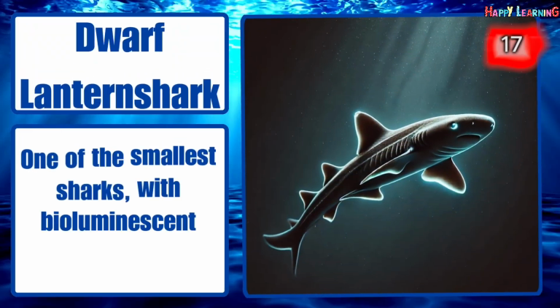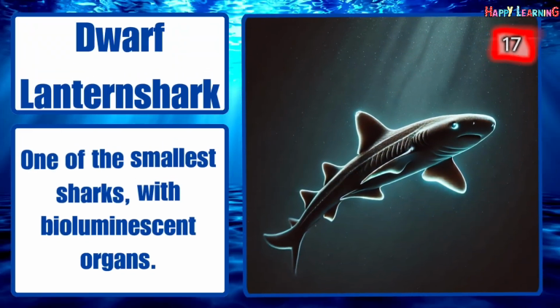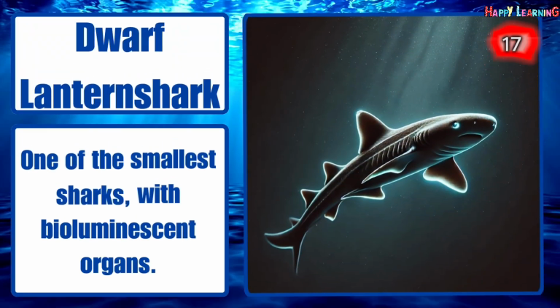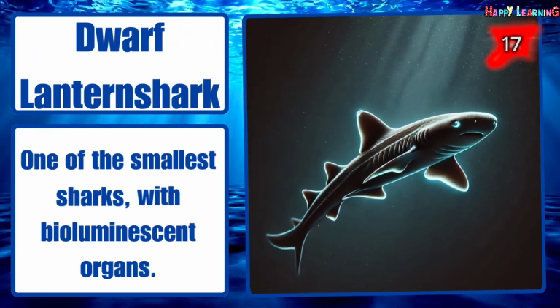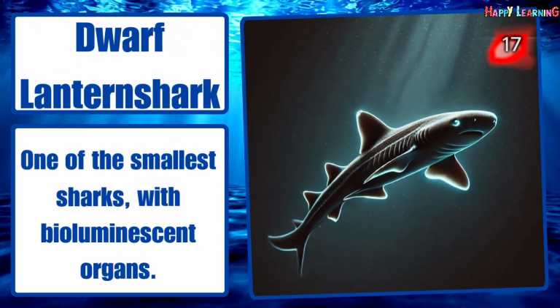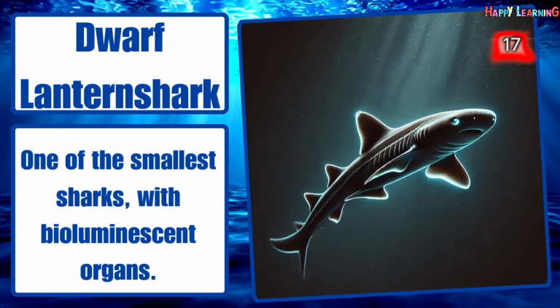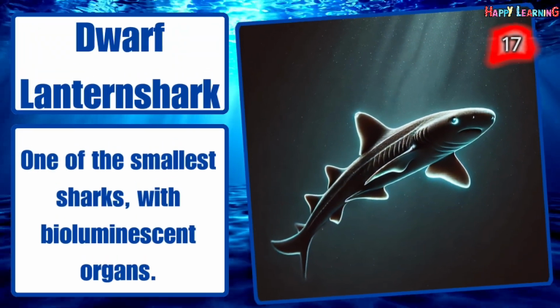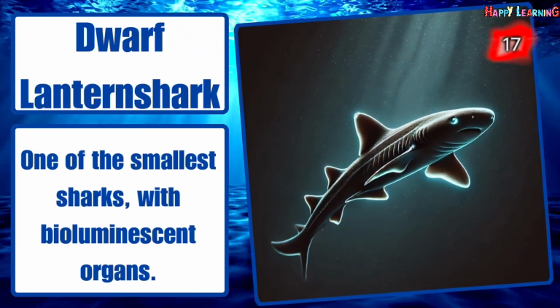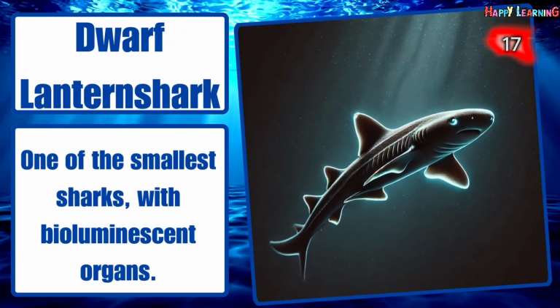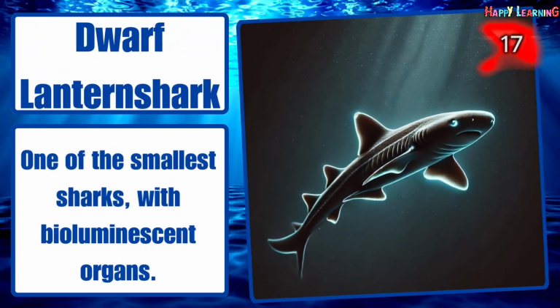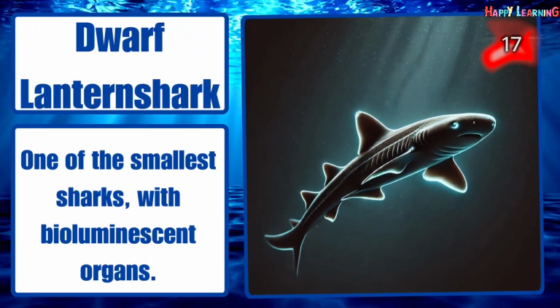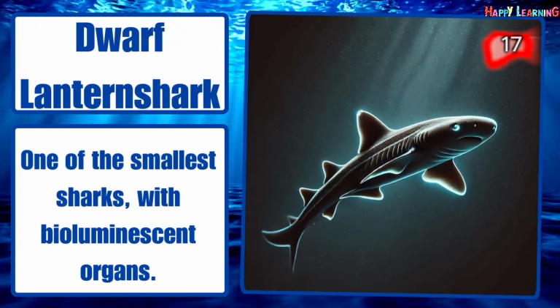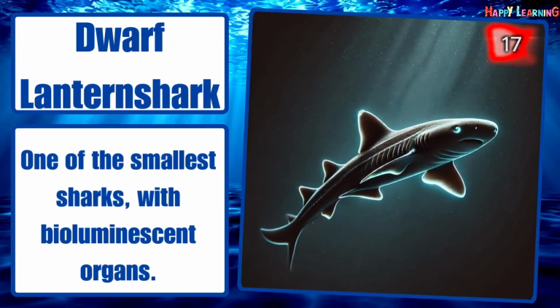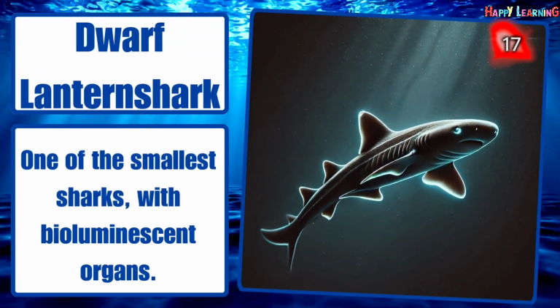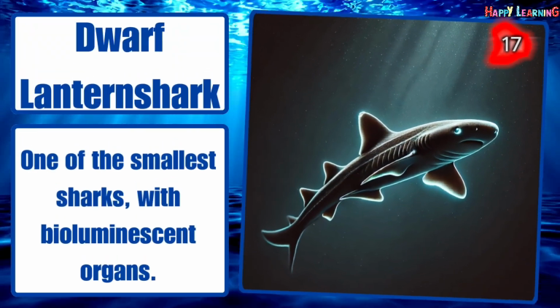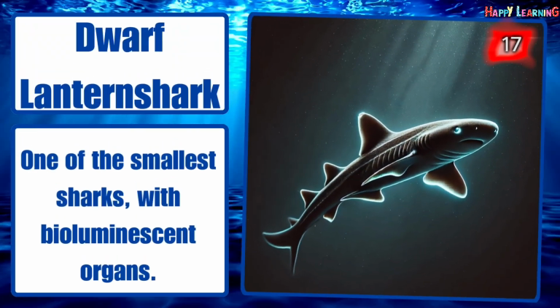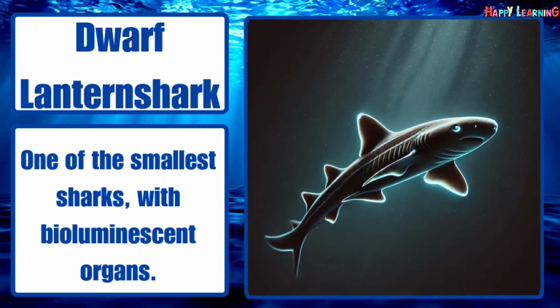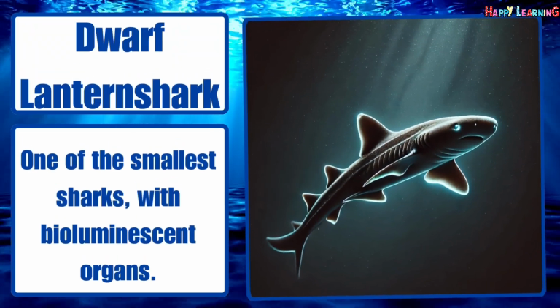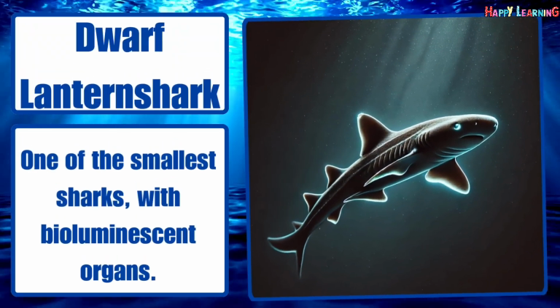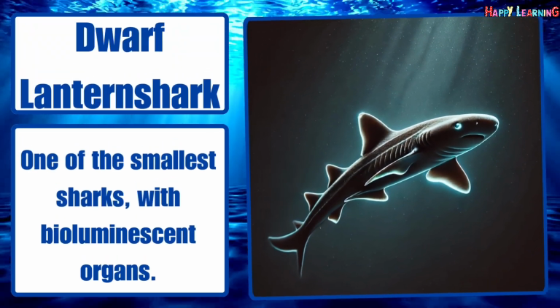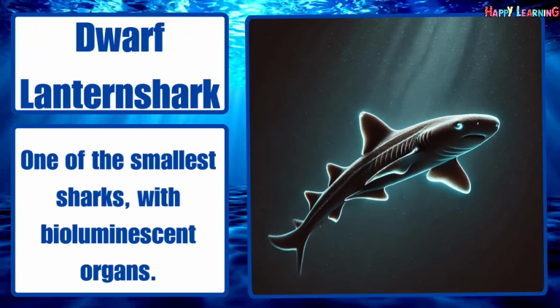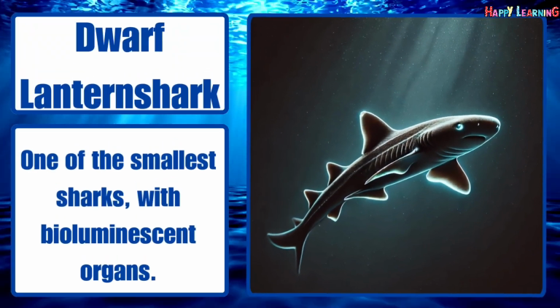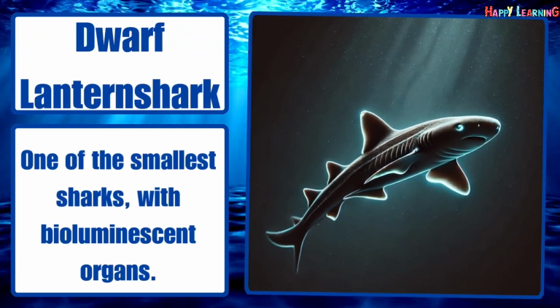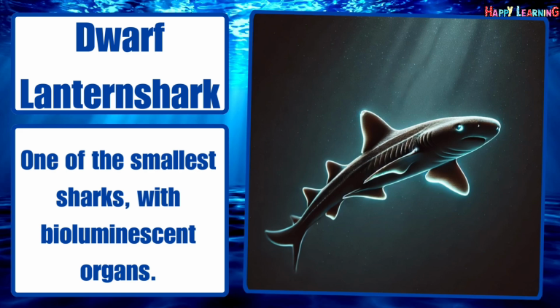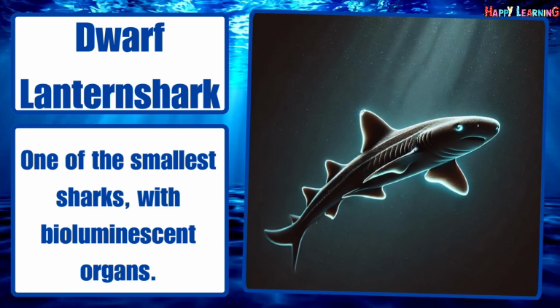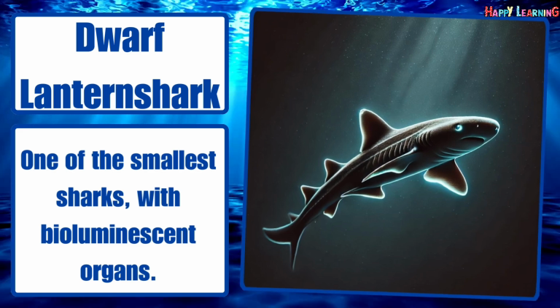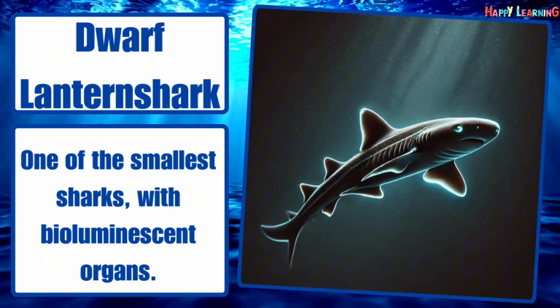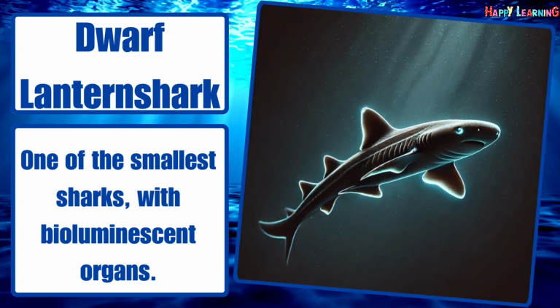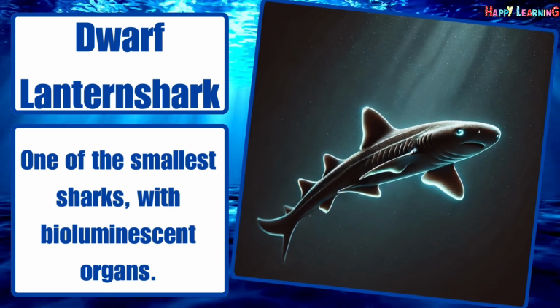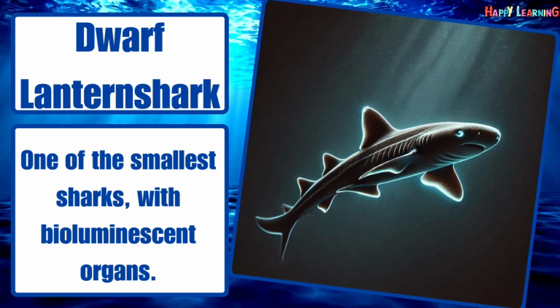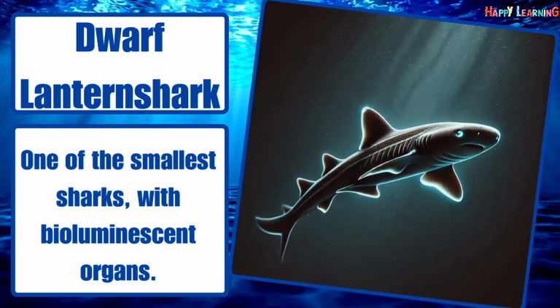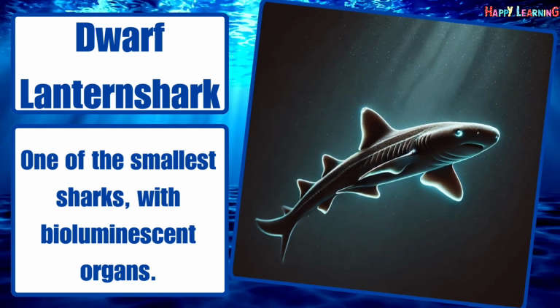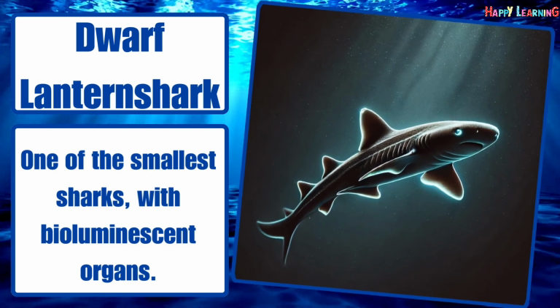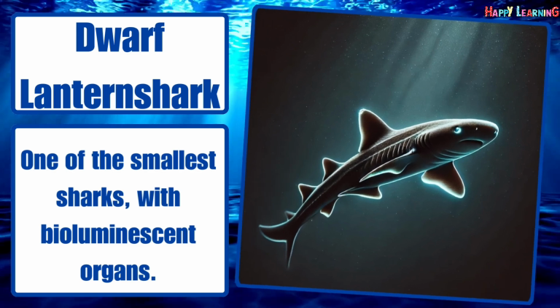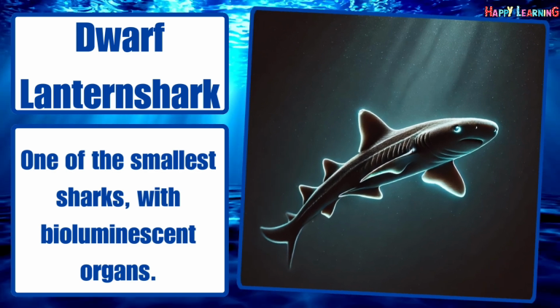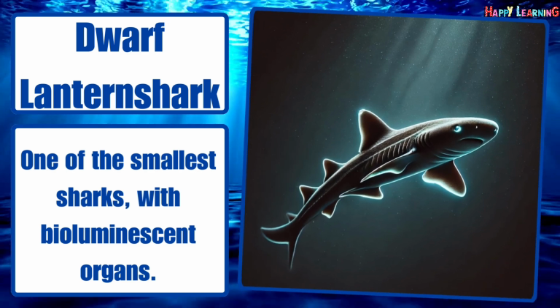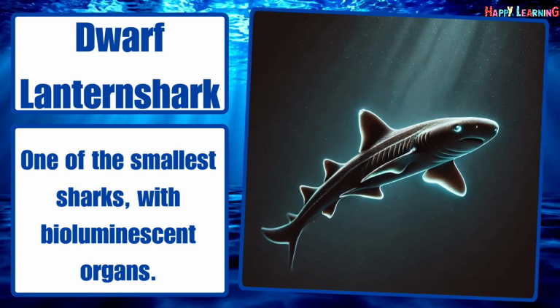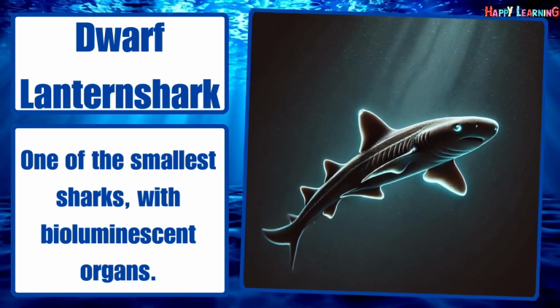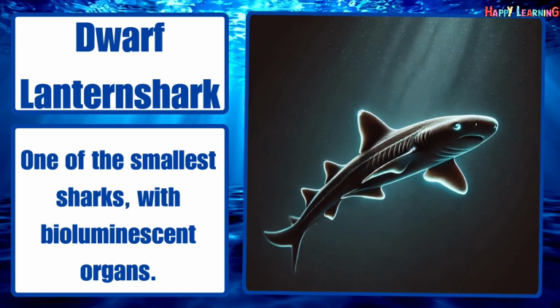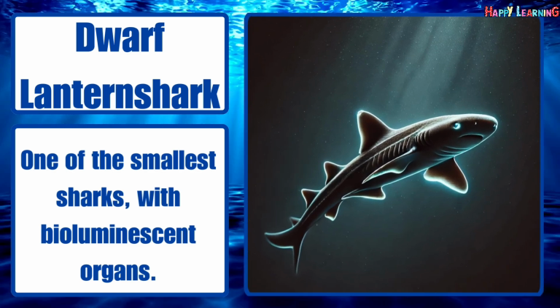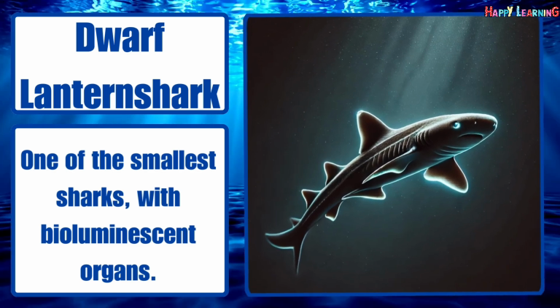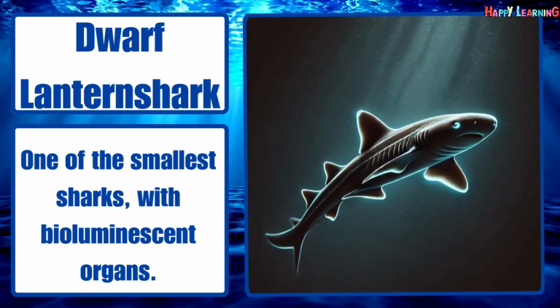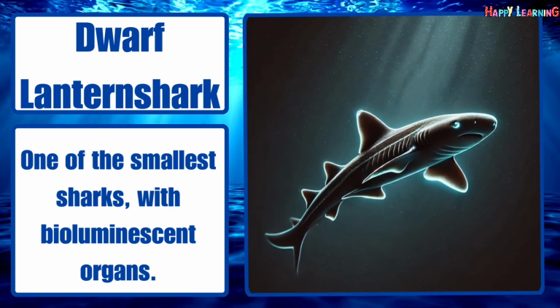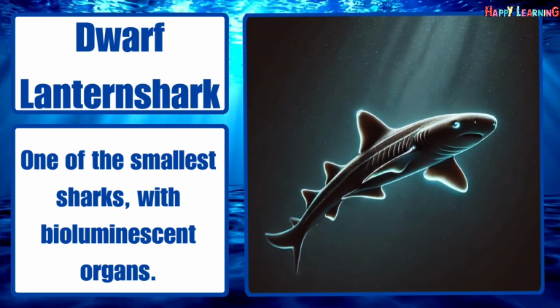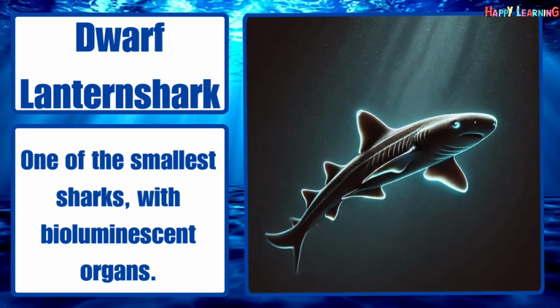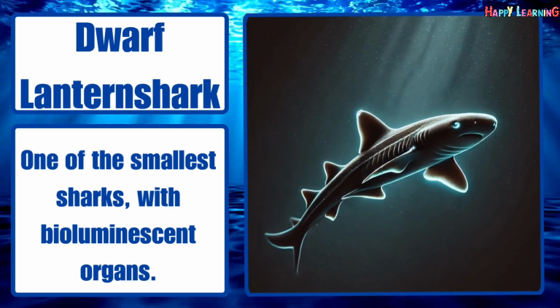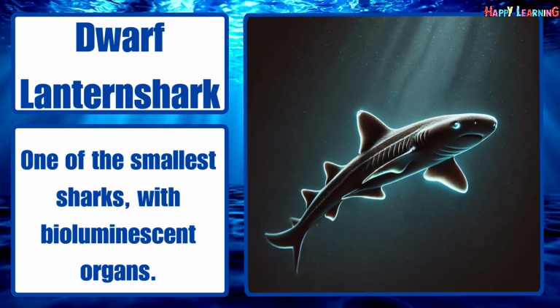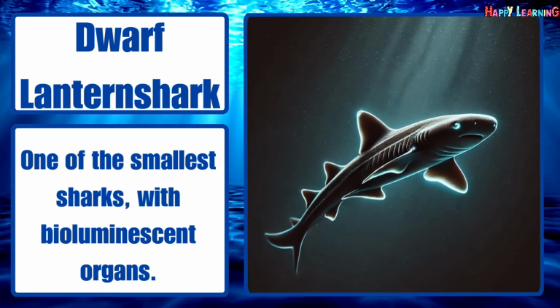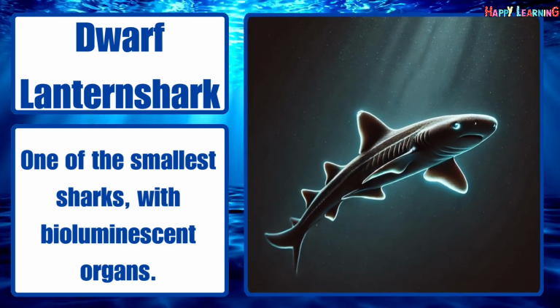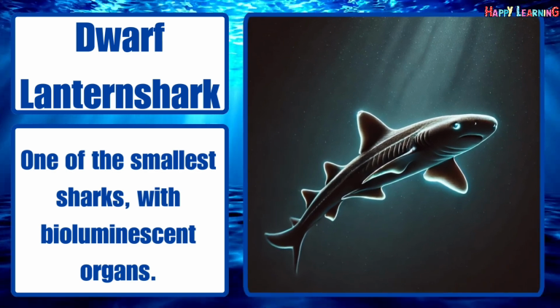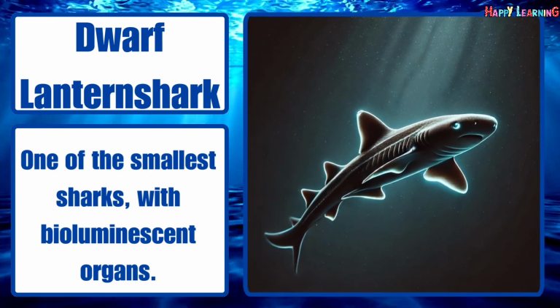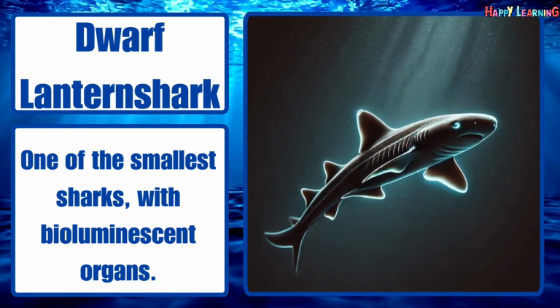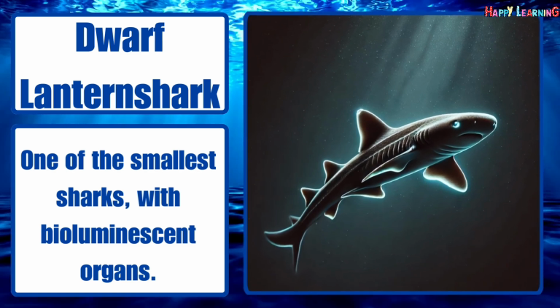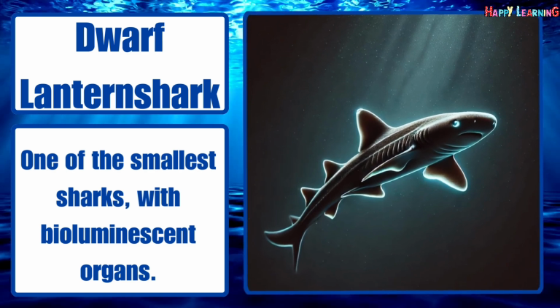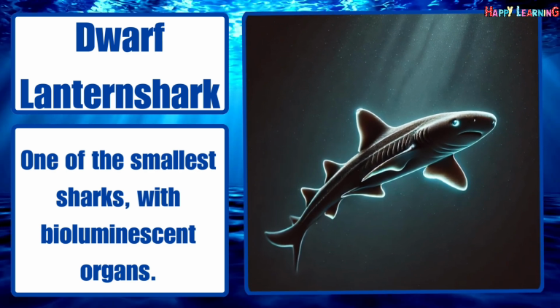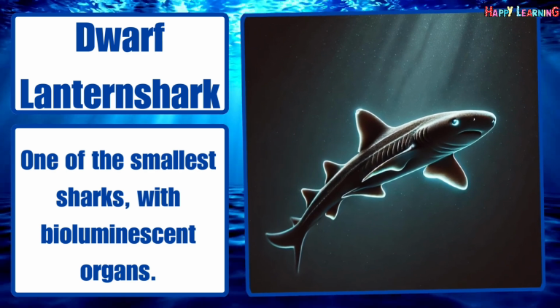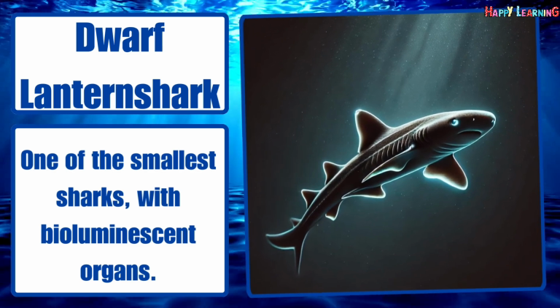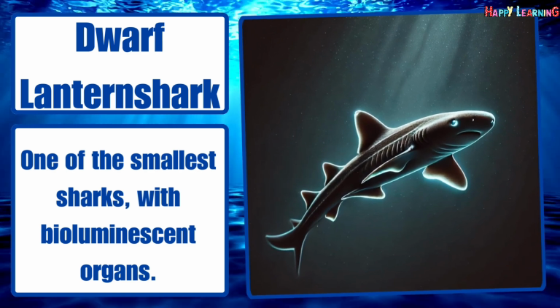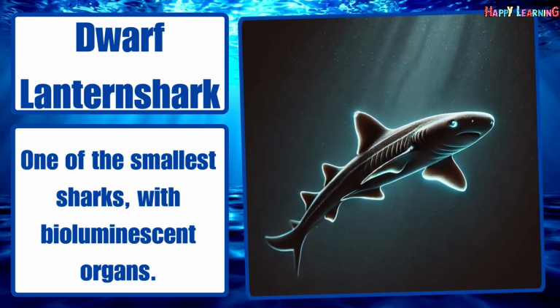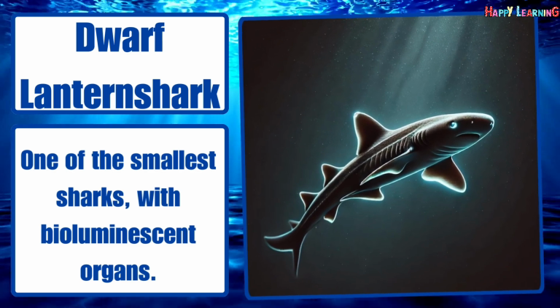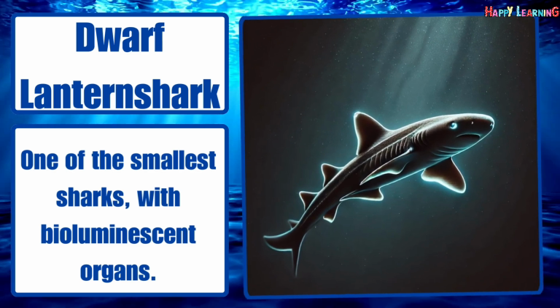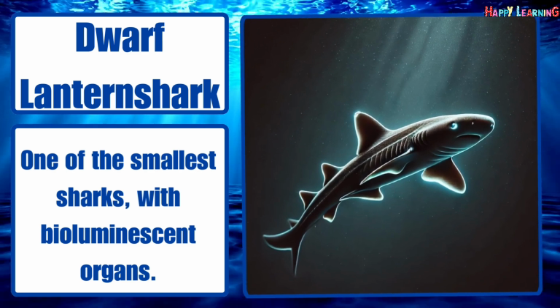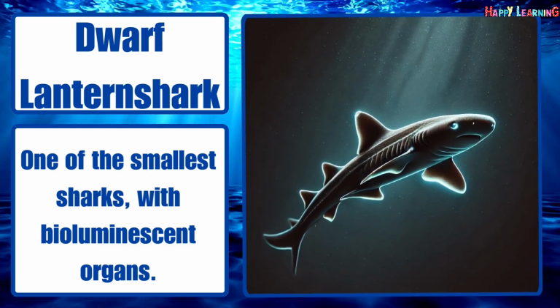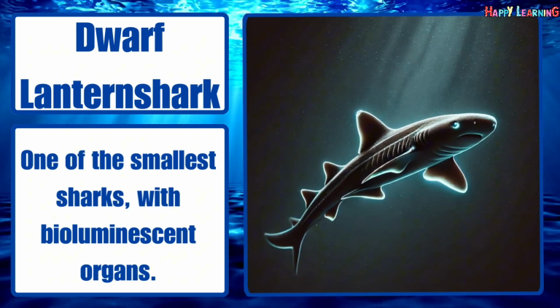Dwarf lantern shark. One of the smallest sharks, with bioluminescent organs.